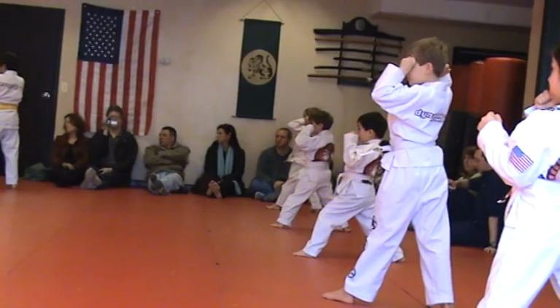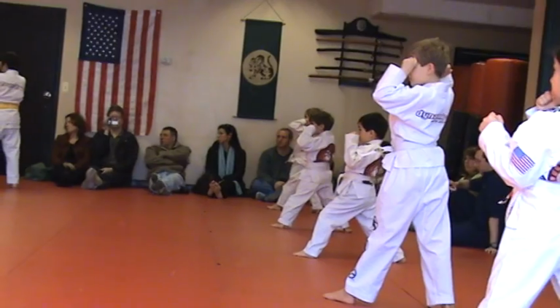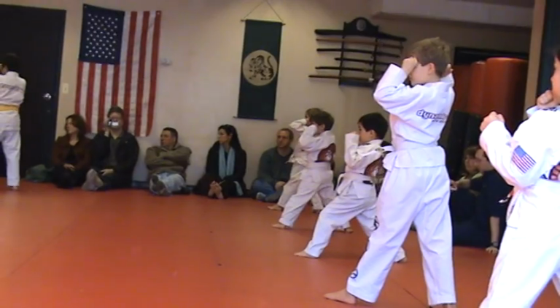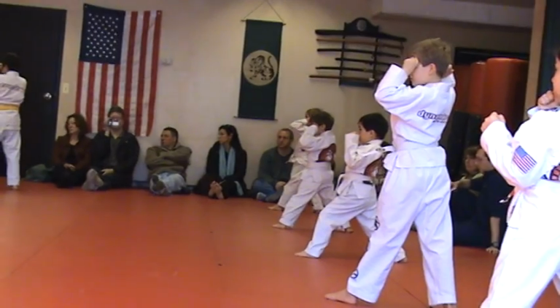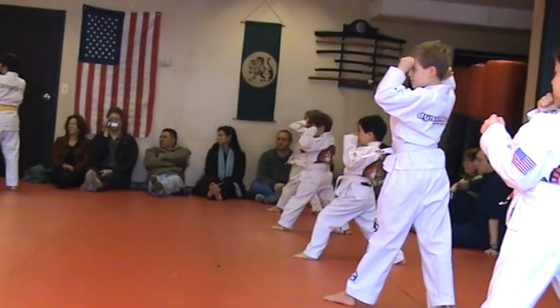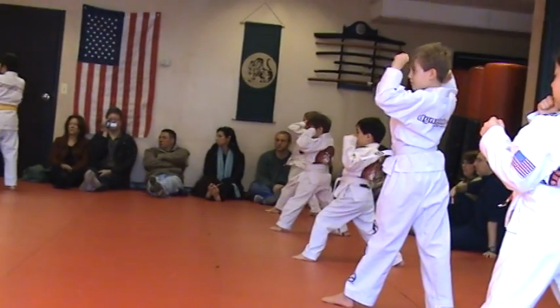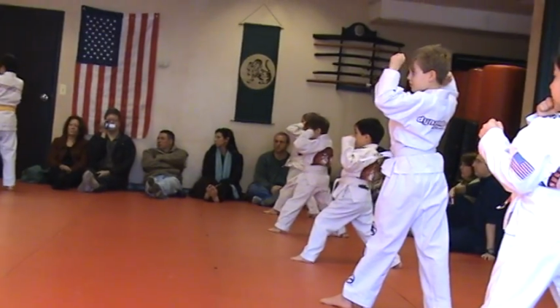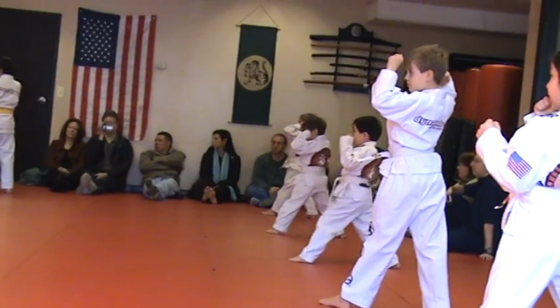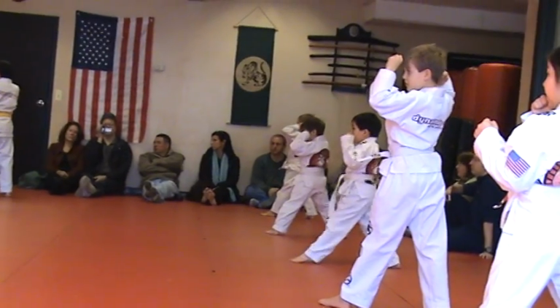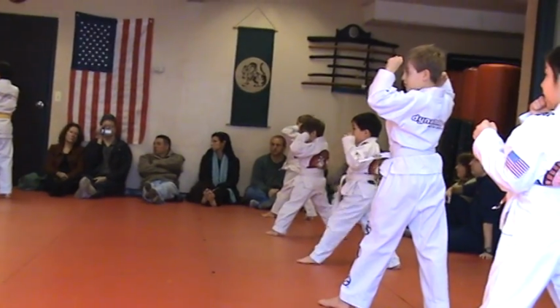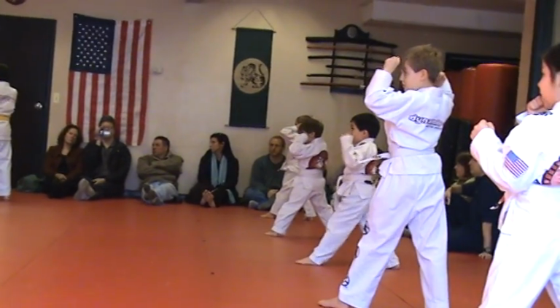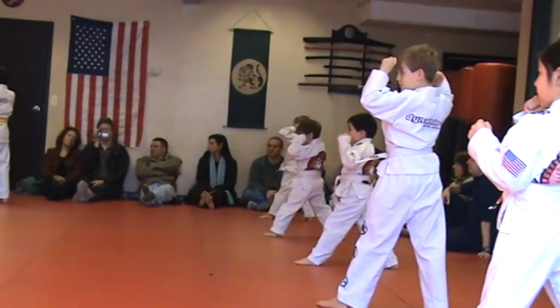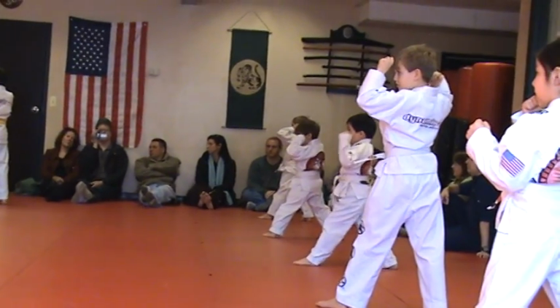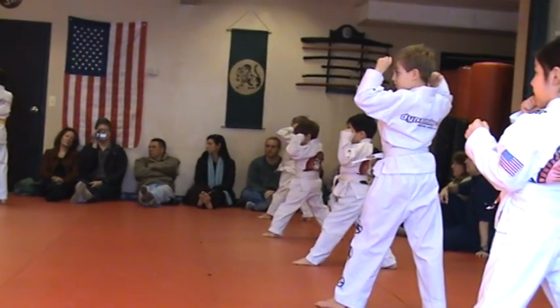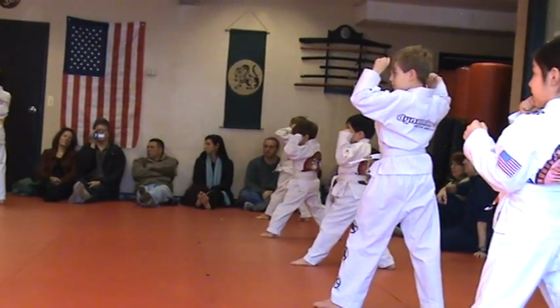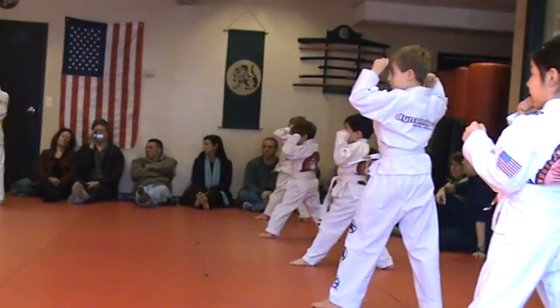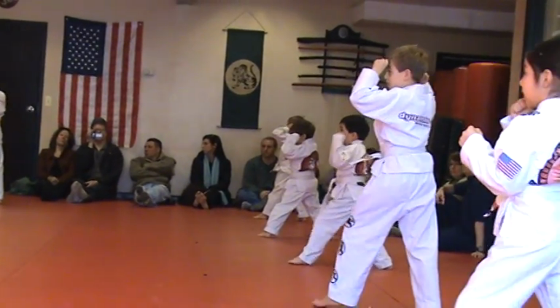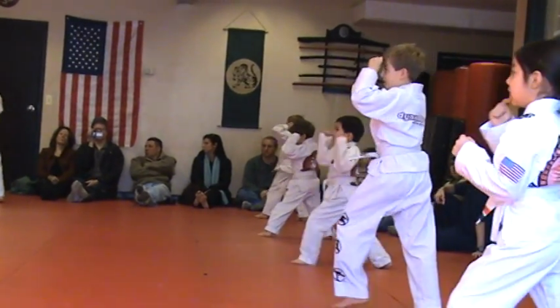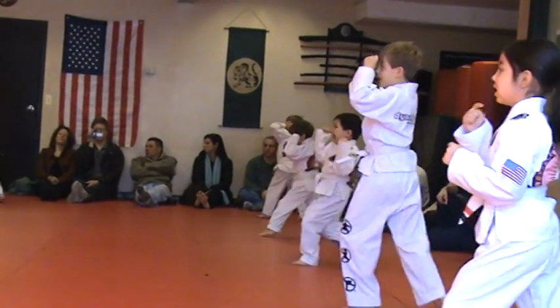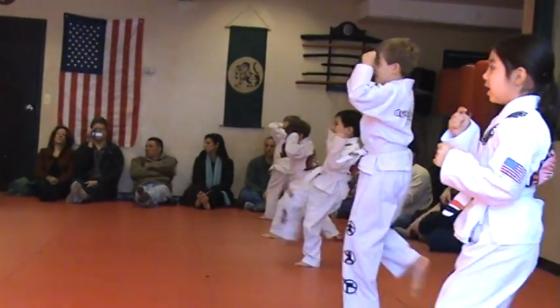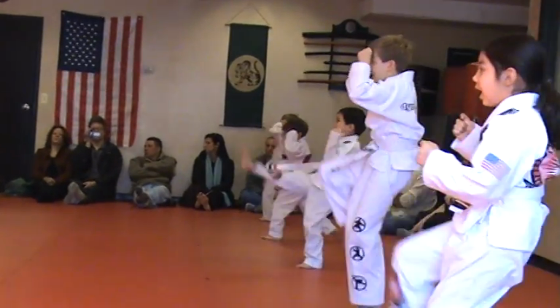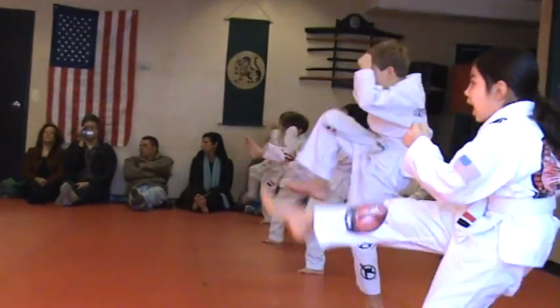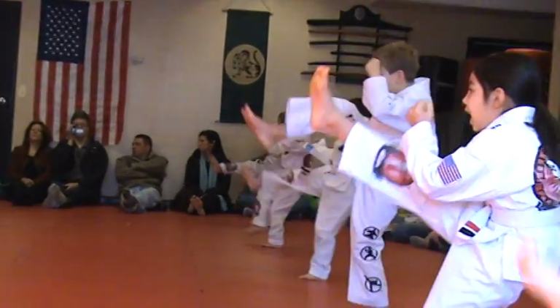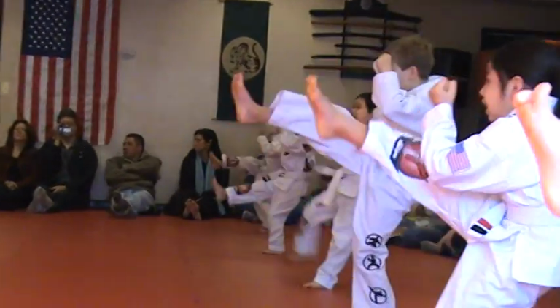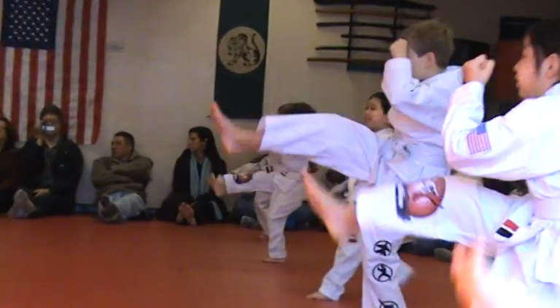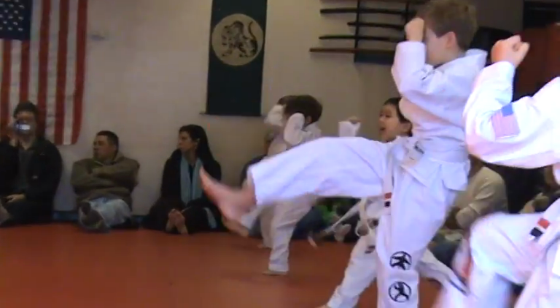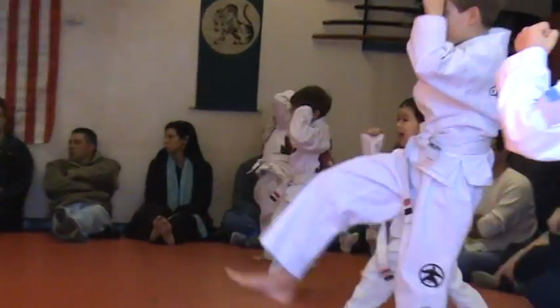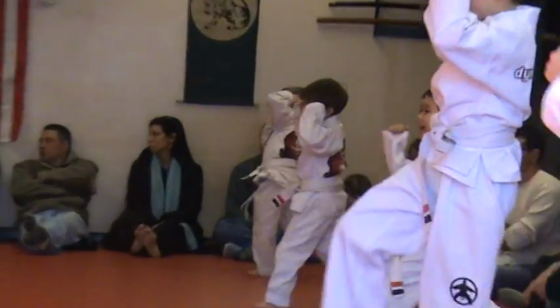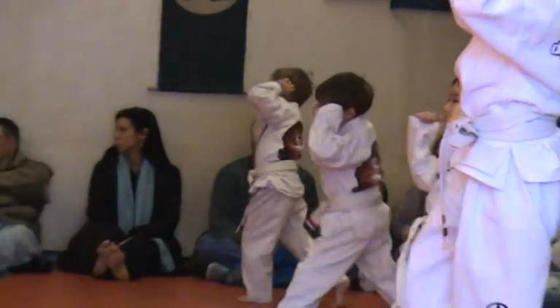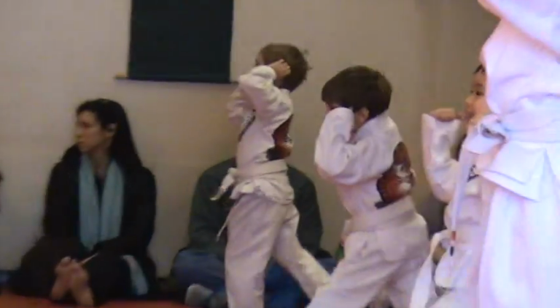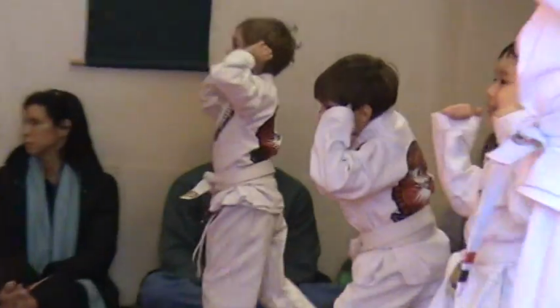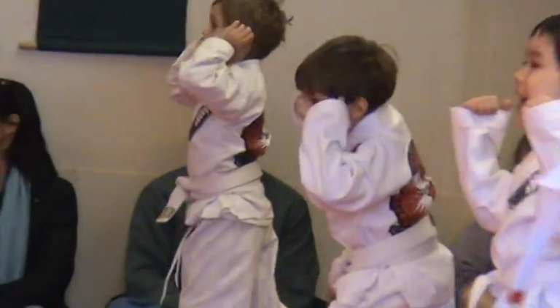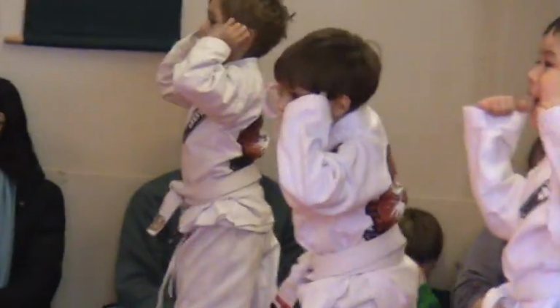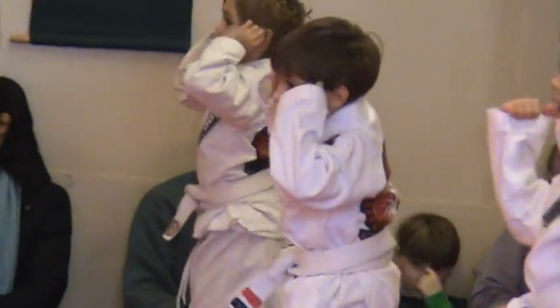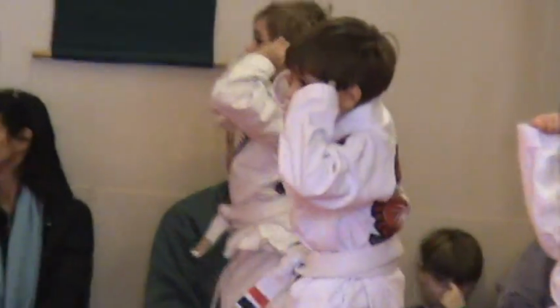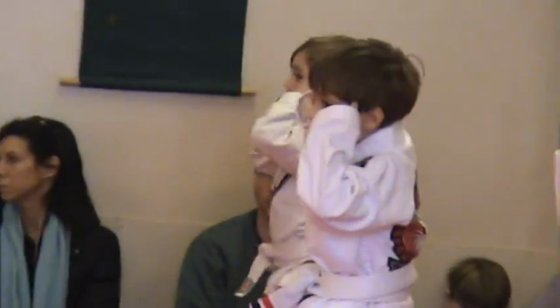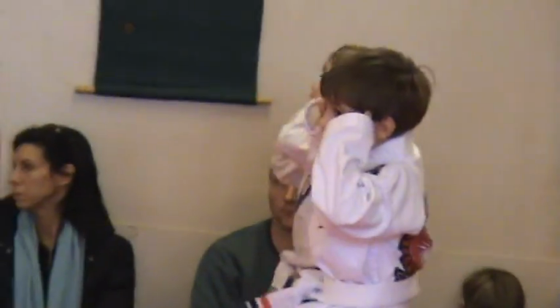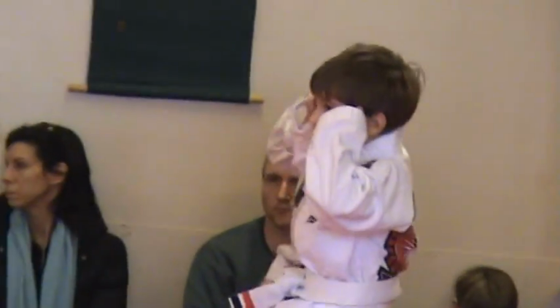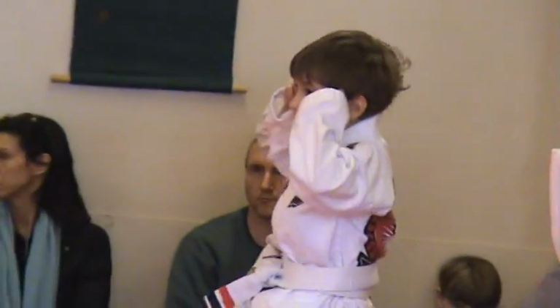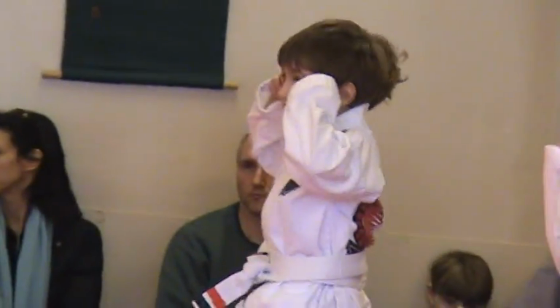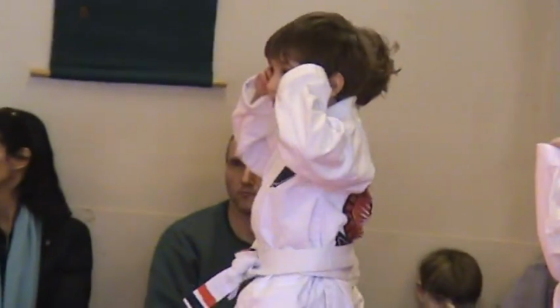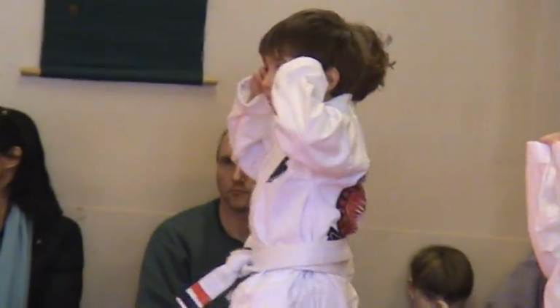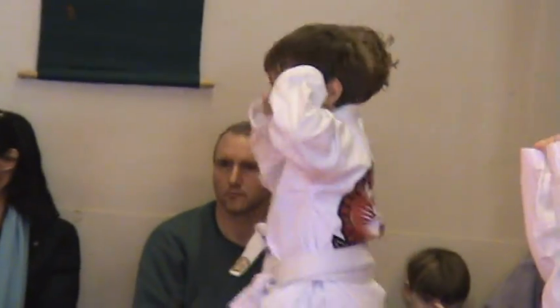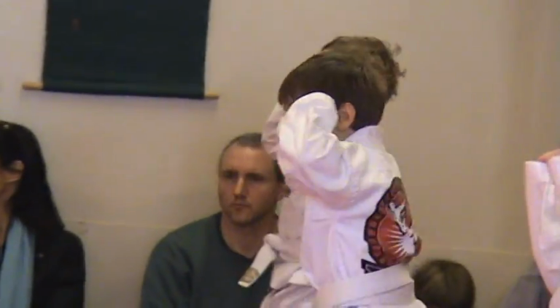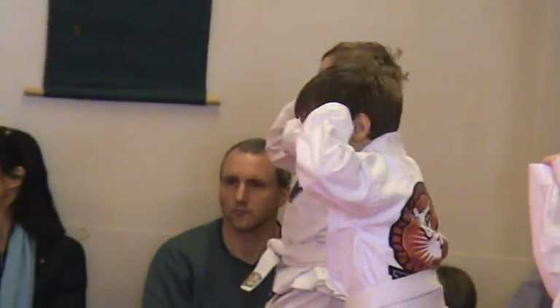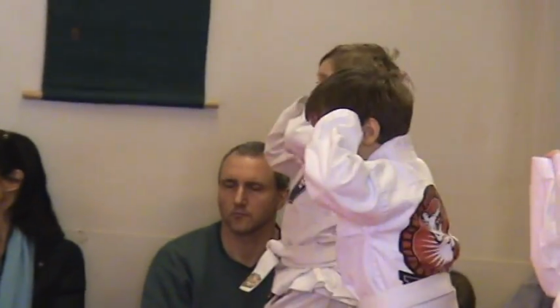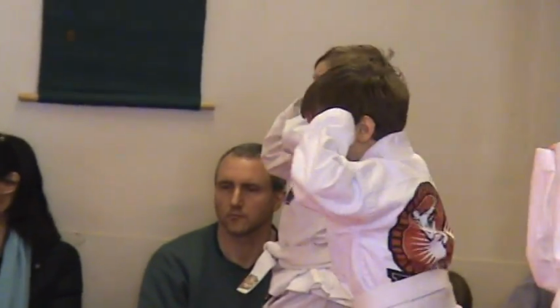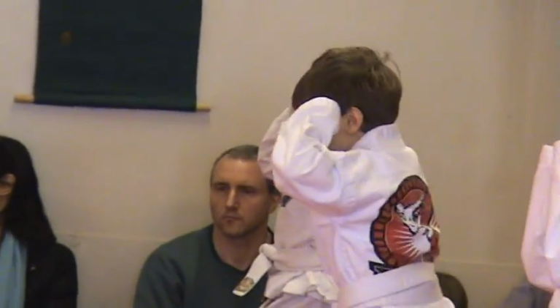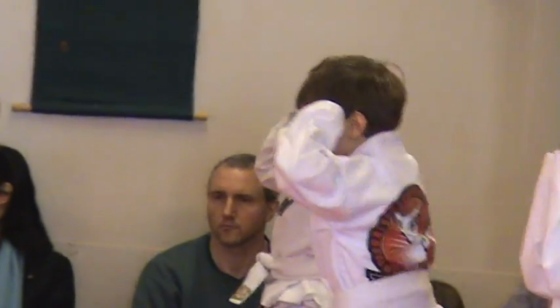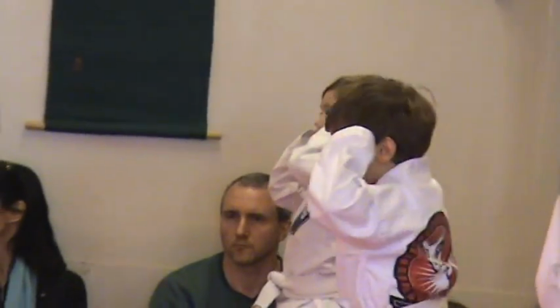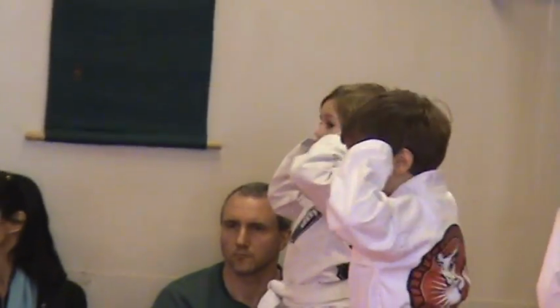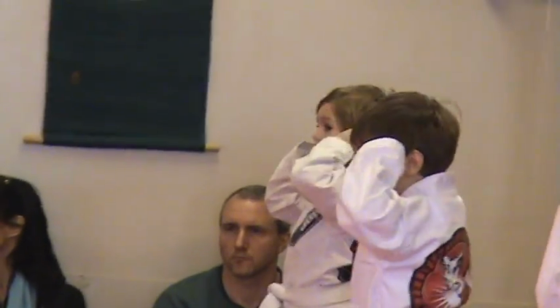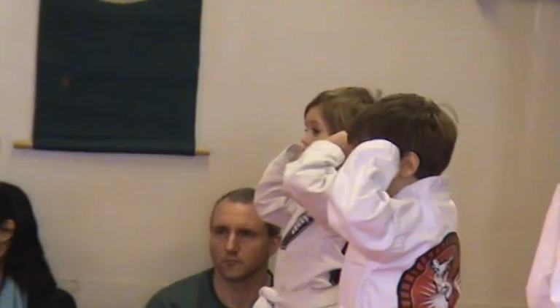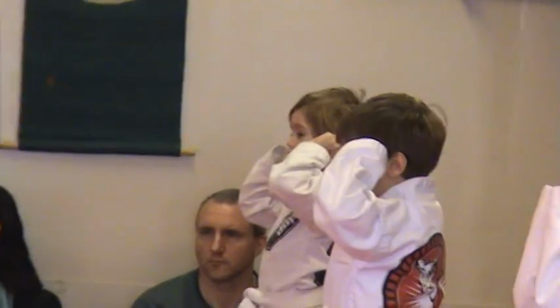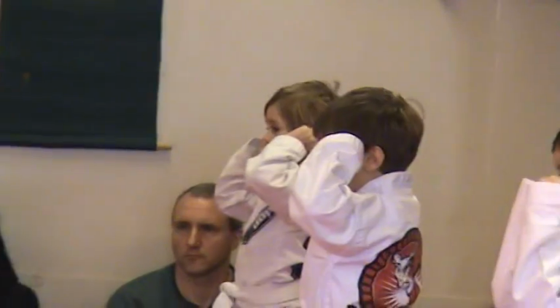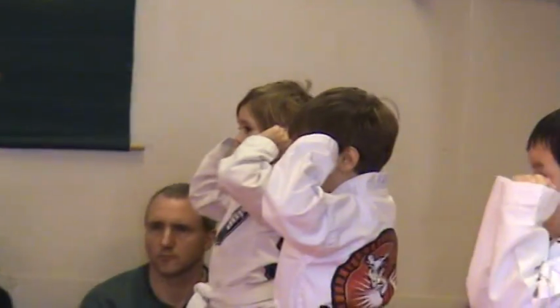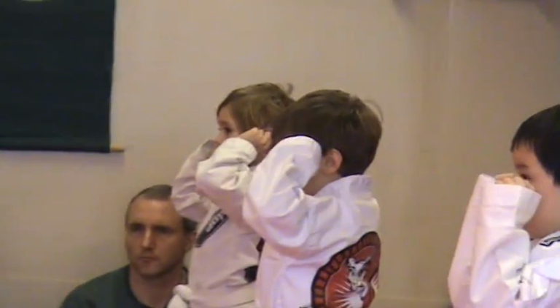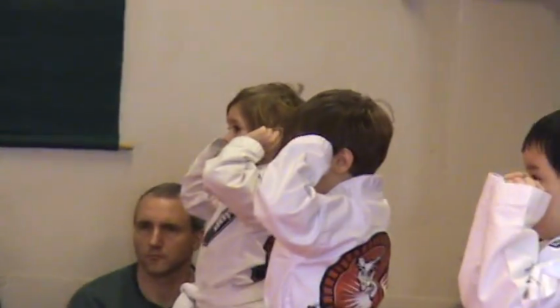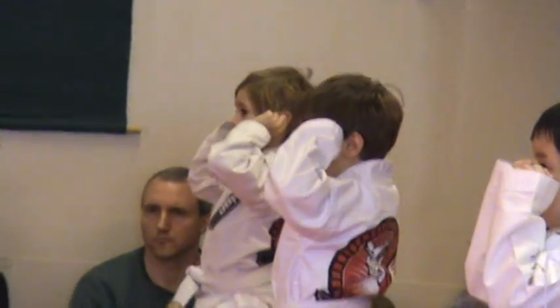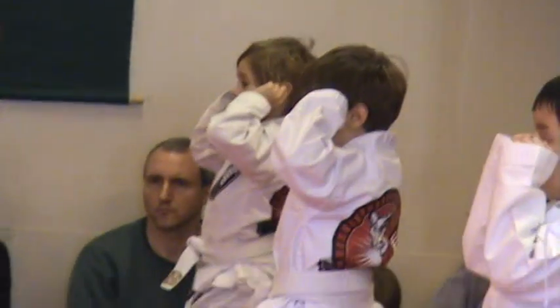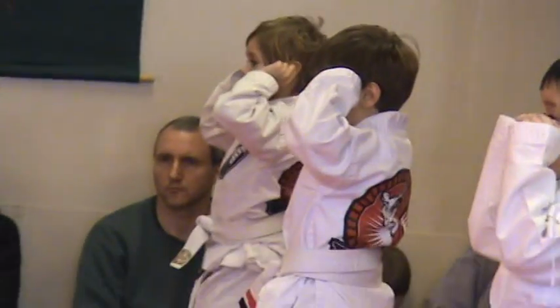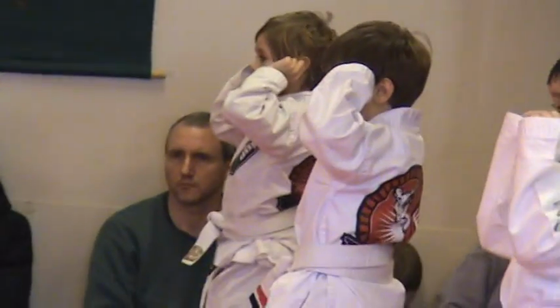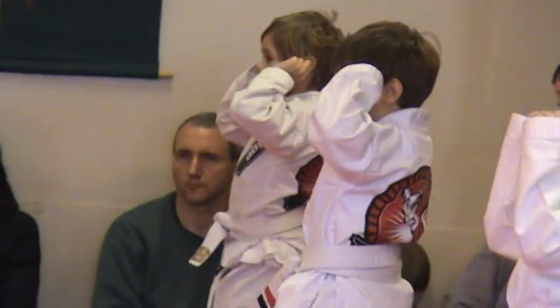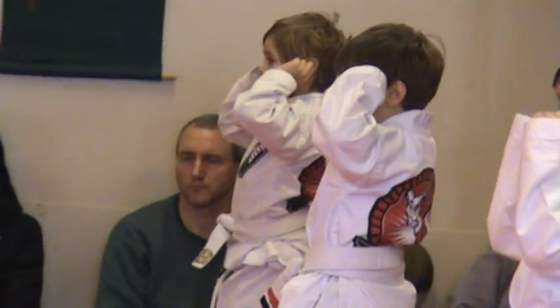Ready, hands up, and go! Action! Nice job, hands up, look in the mirror, don't look anywhere else, don't look at me.